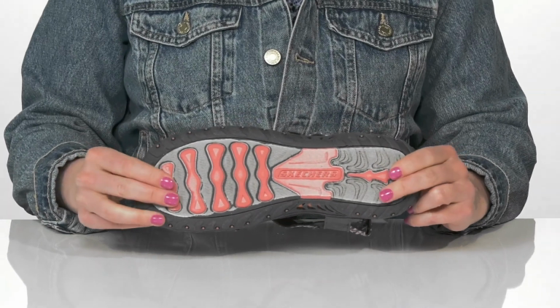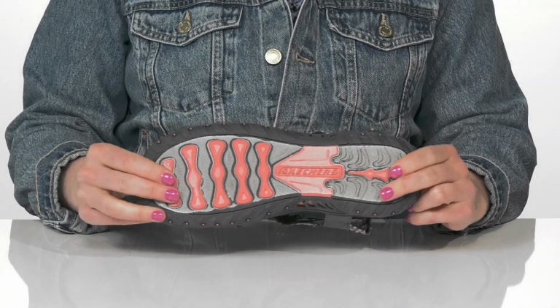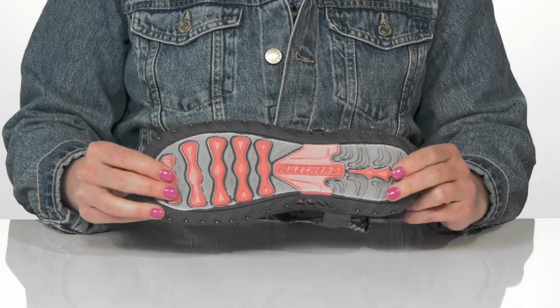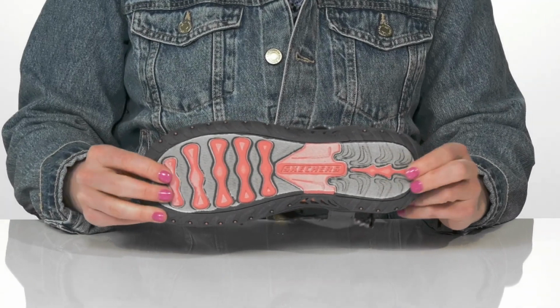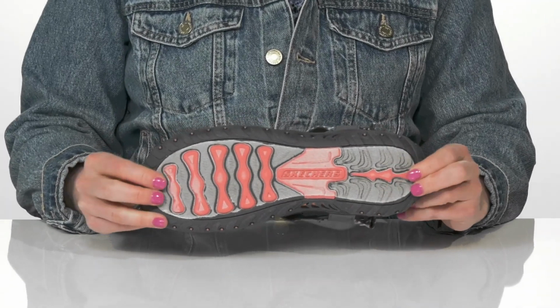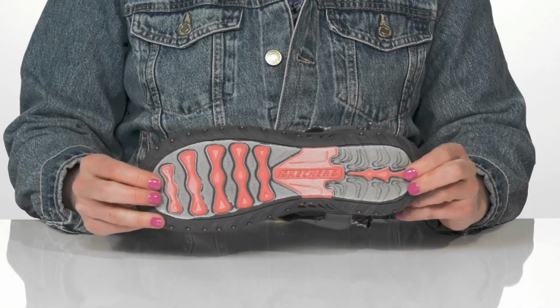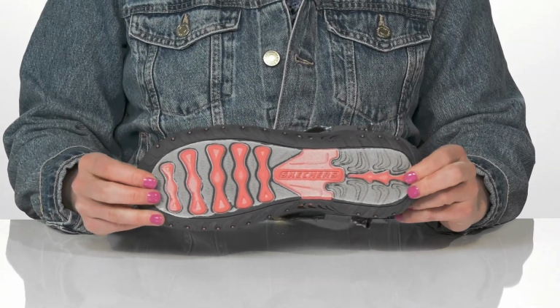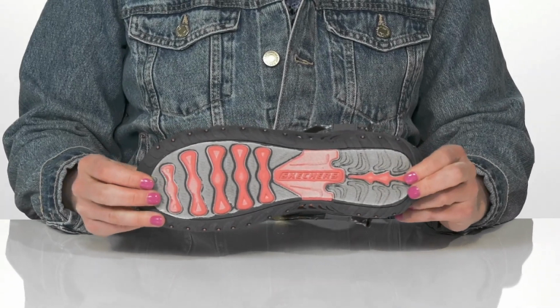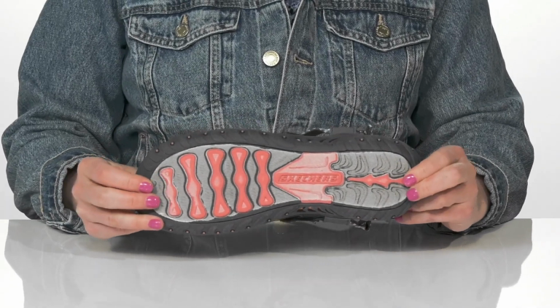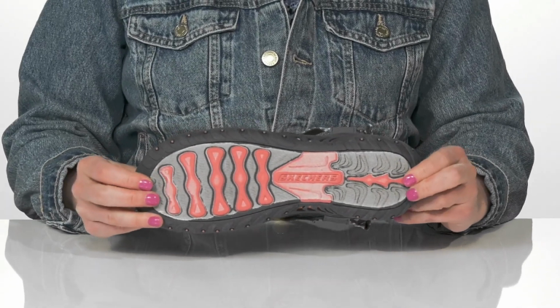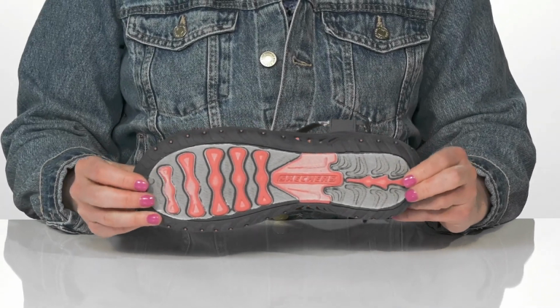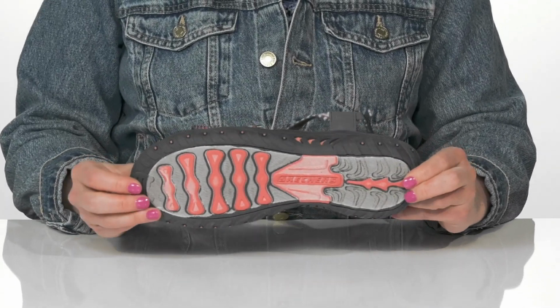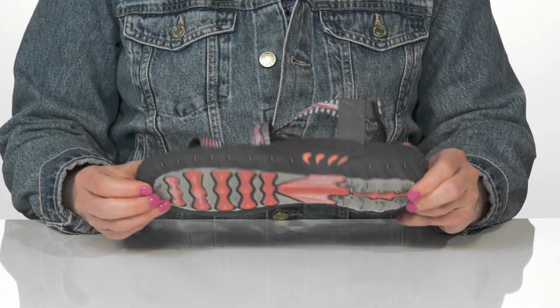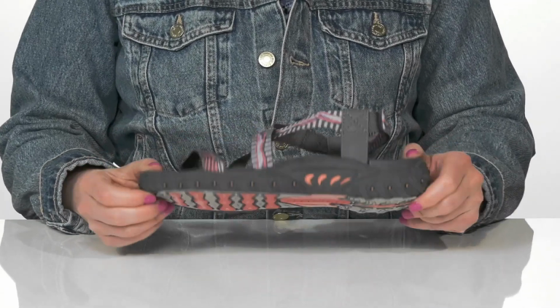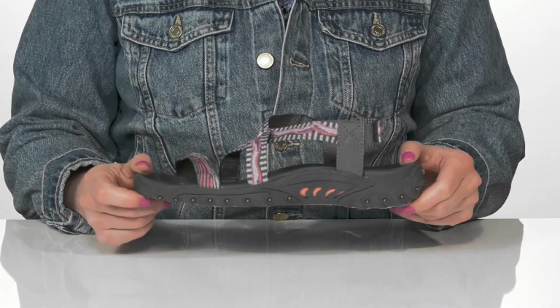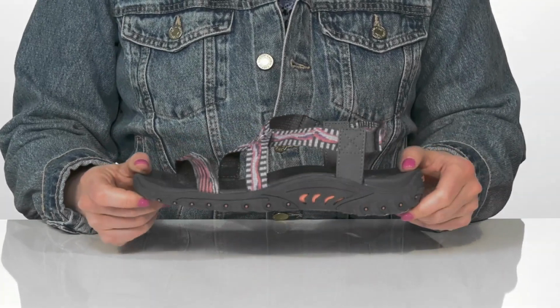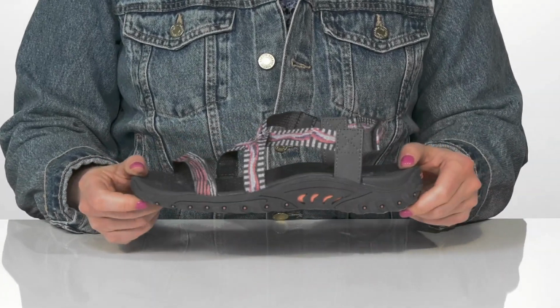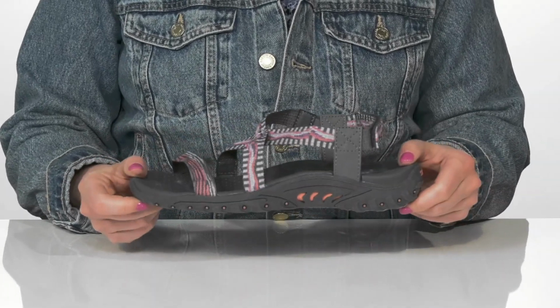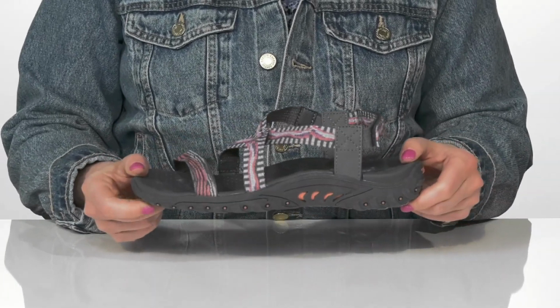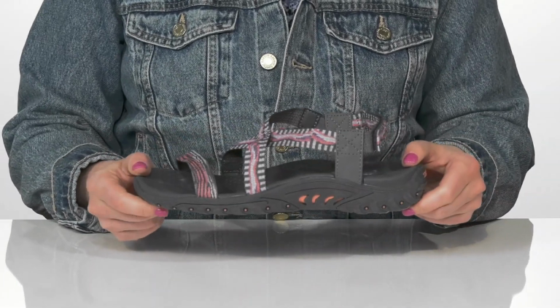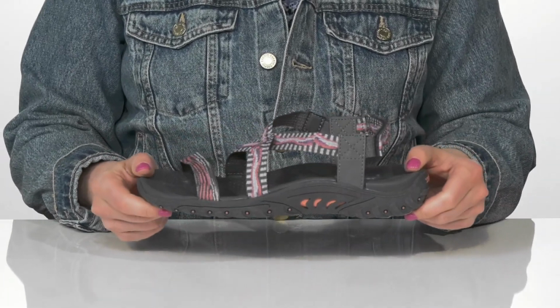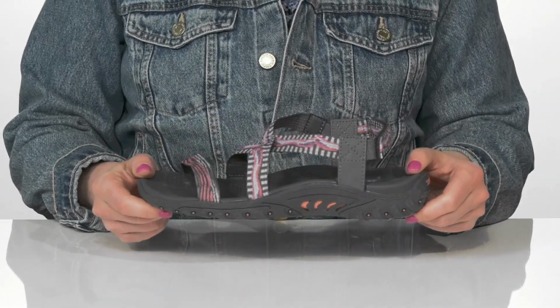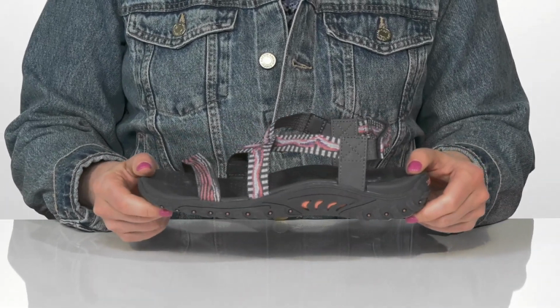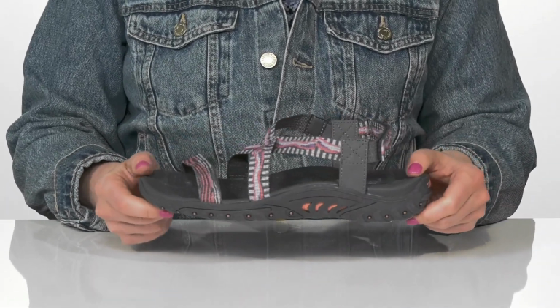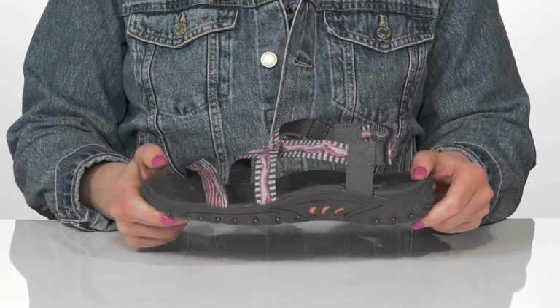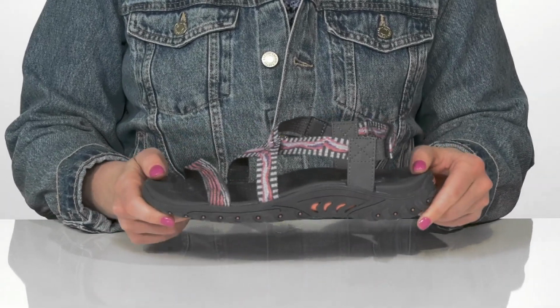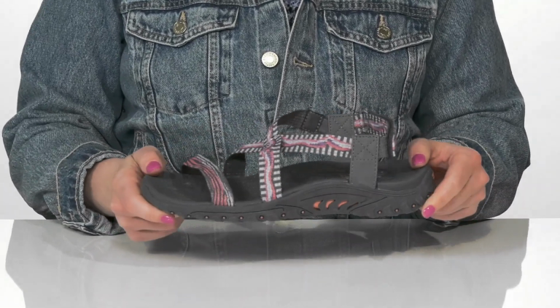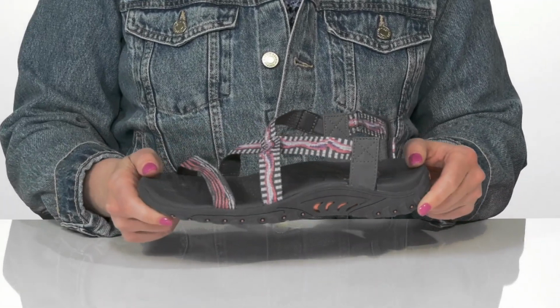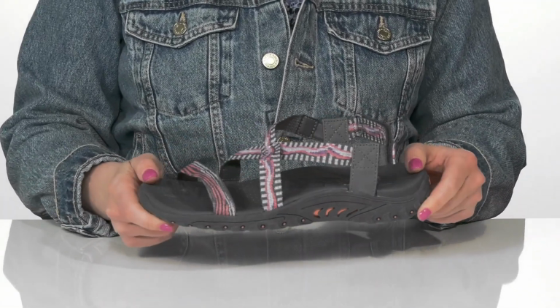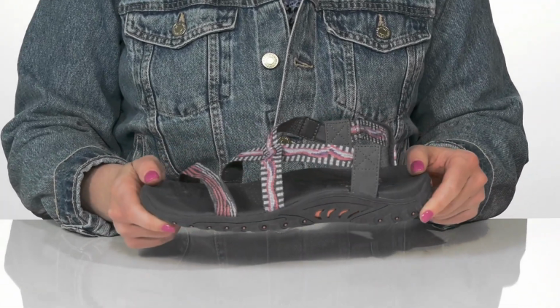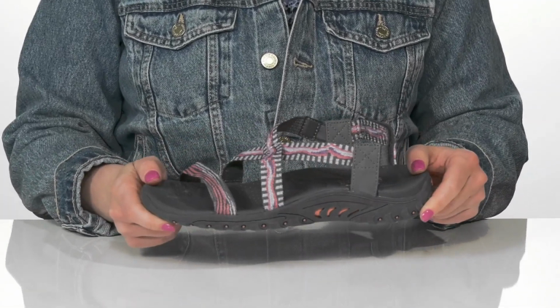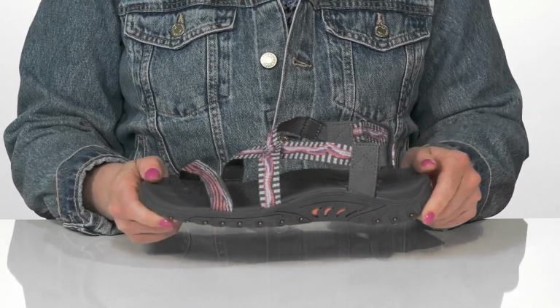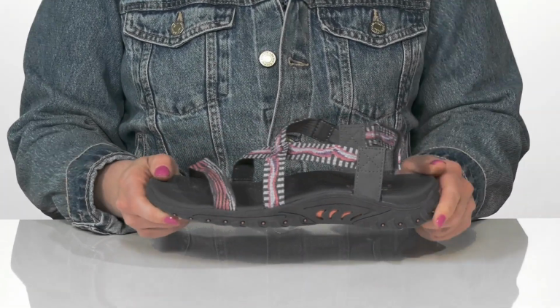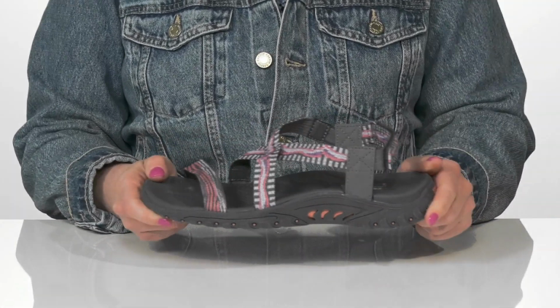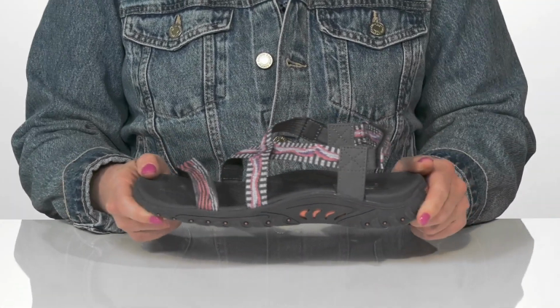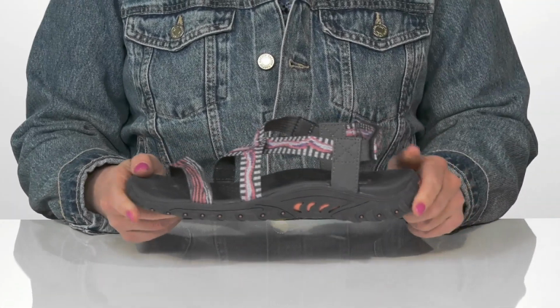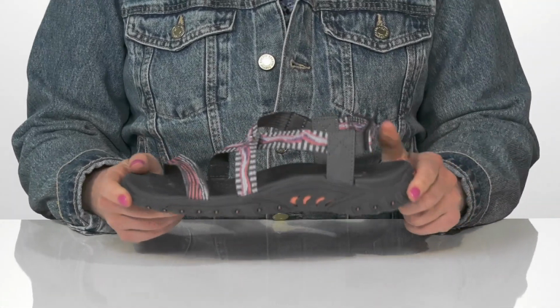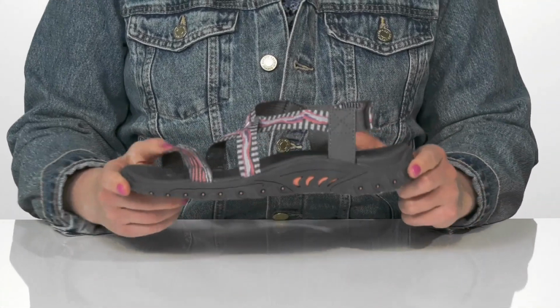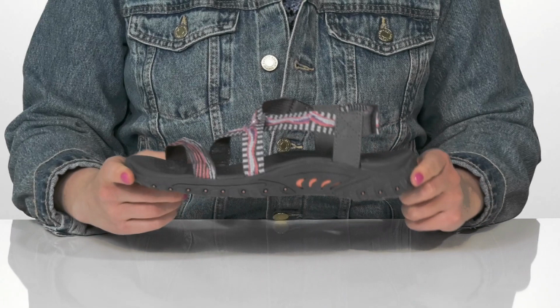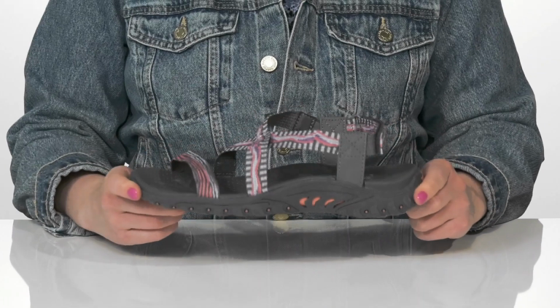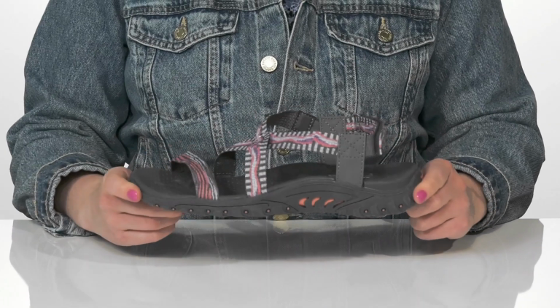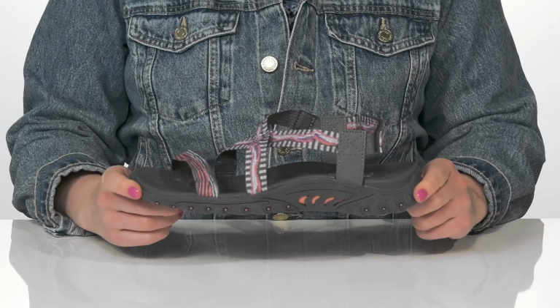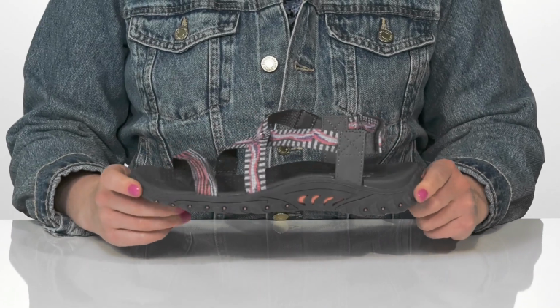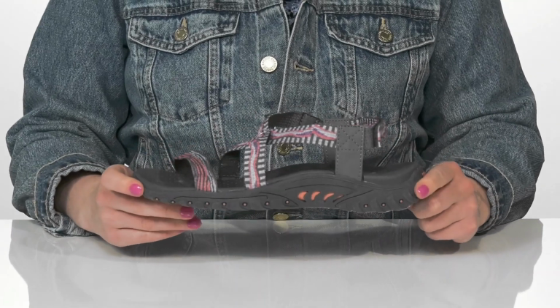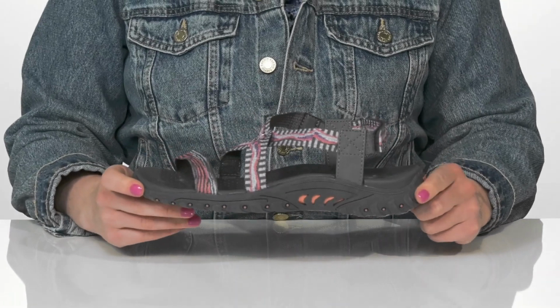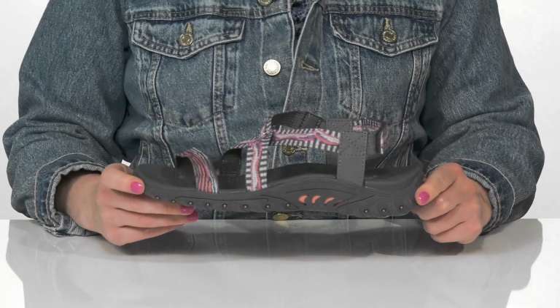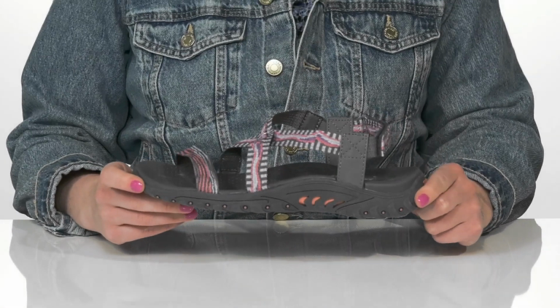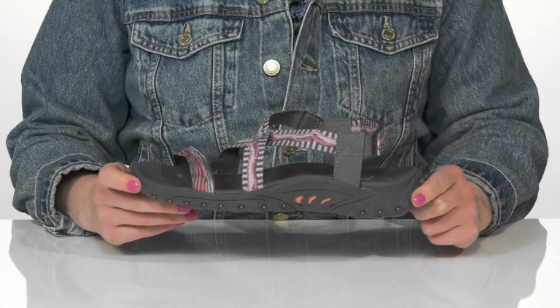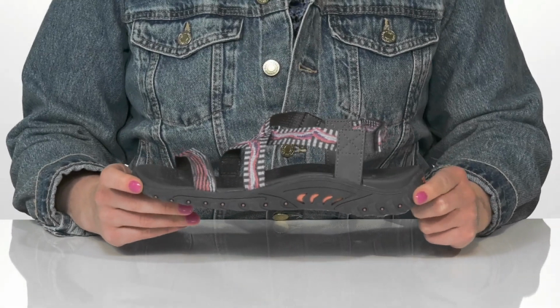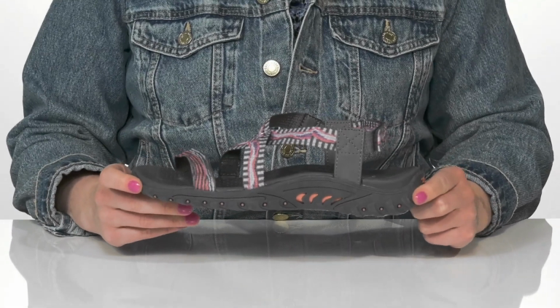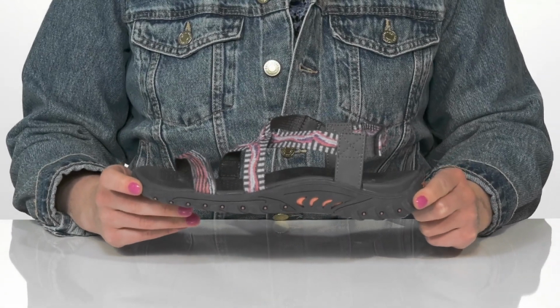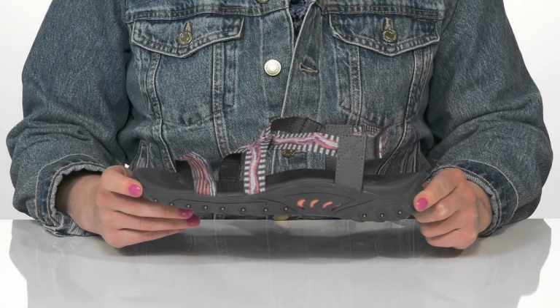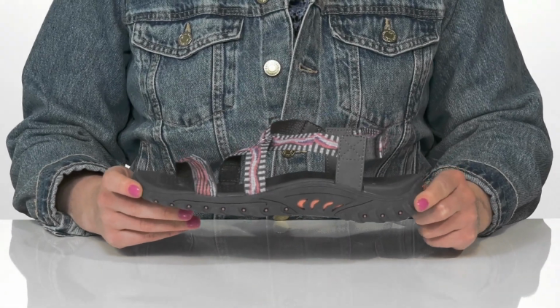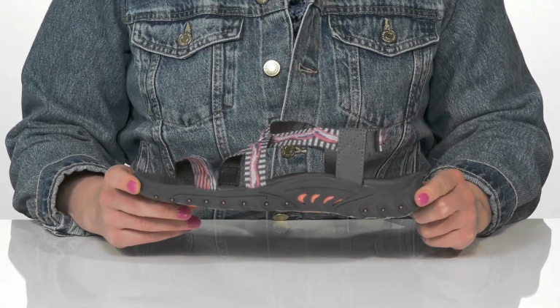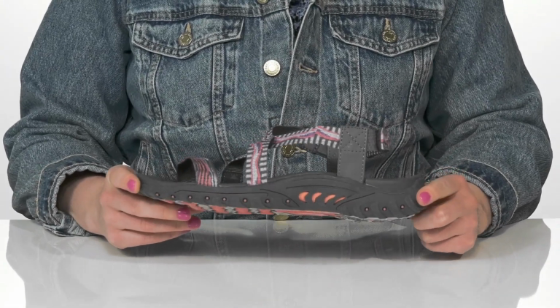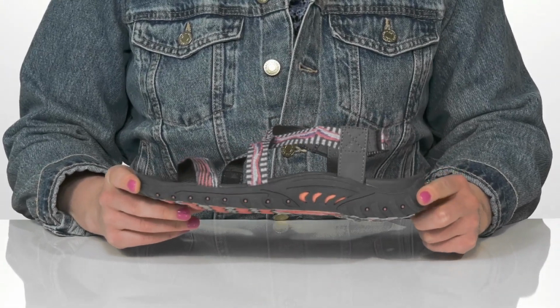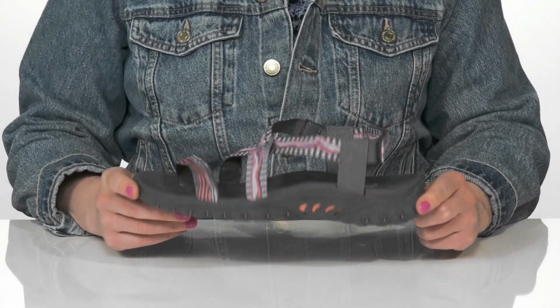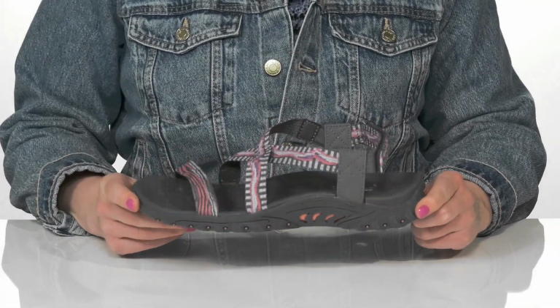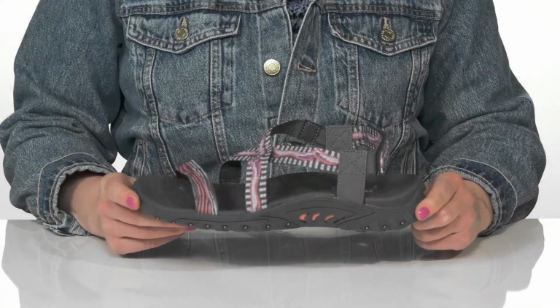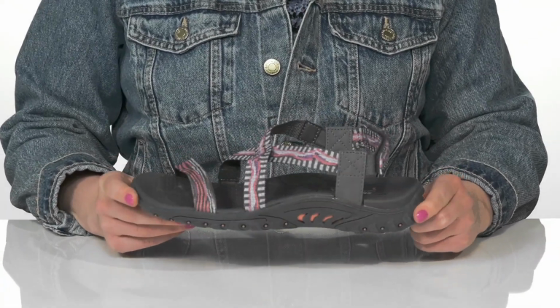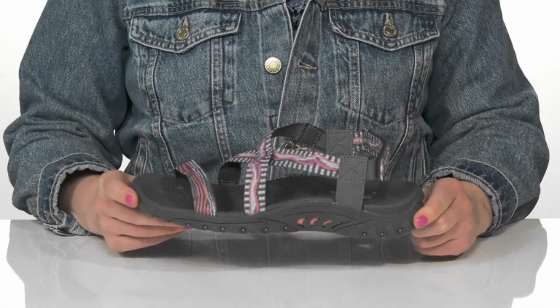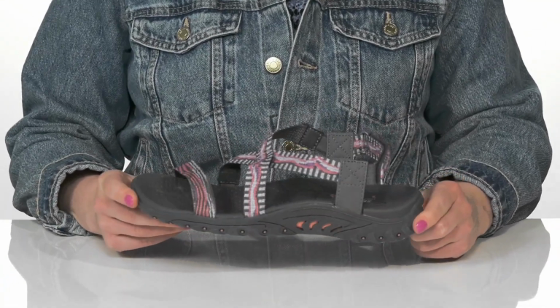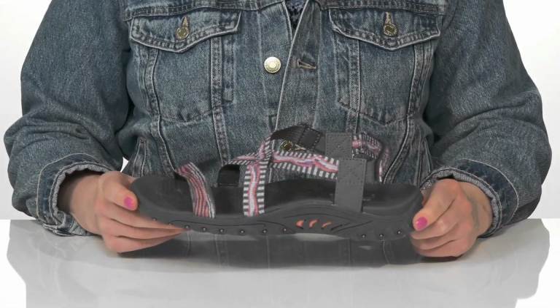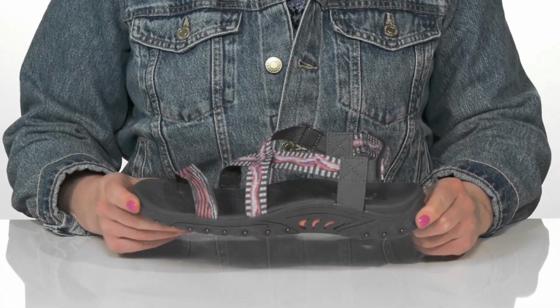That will keep you sure-footed. Wear these to the theme park, to the beach, or wherever you want, because they are awesome — just like you.